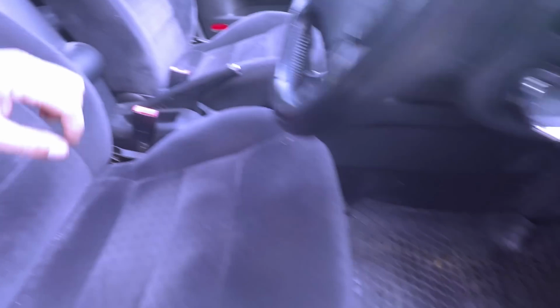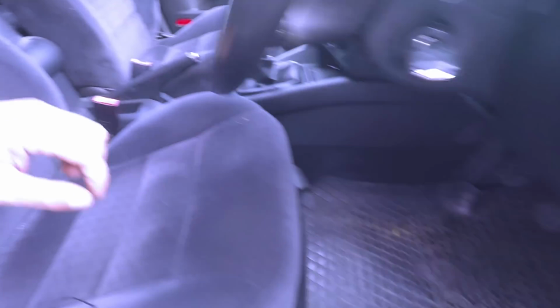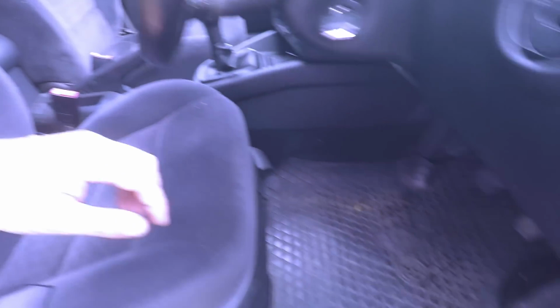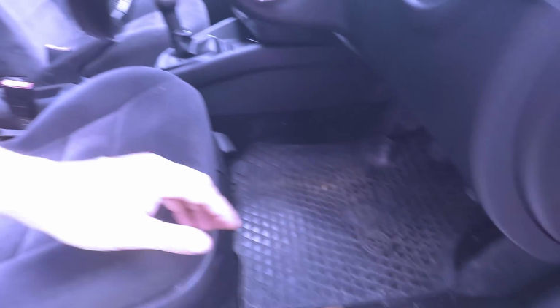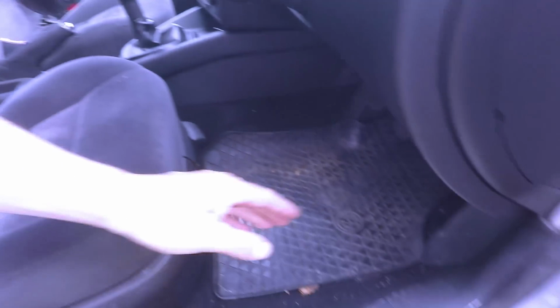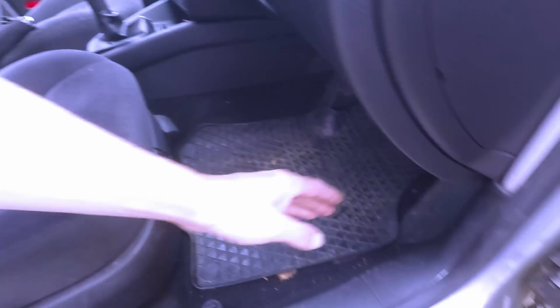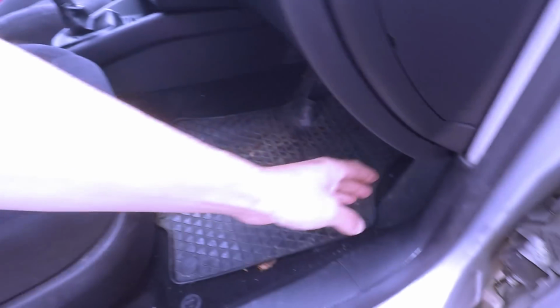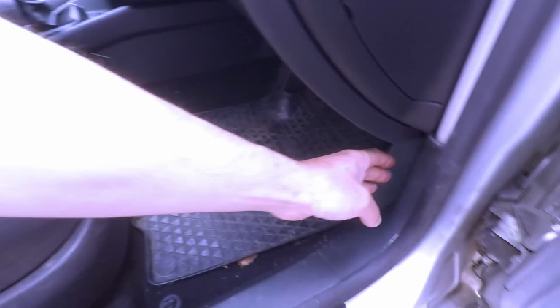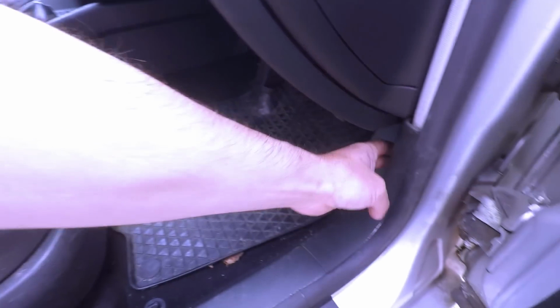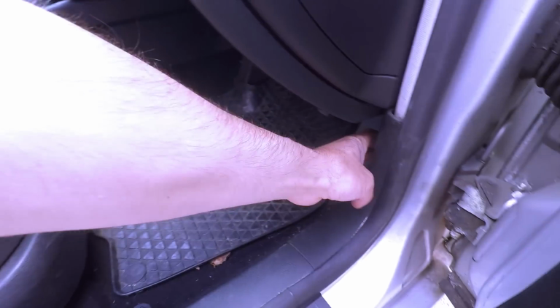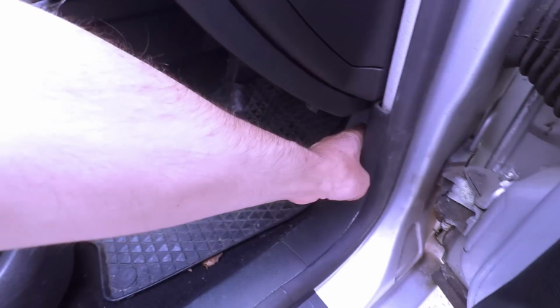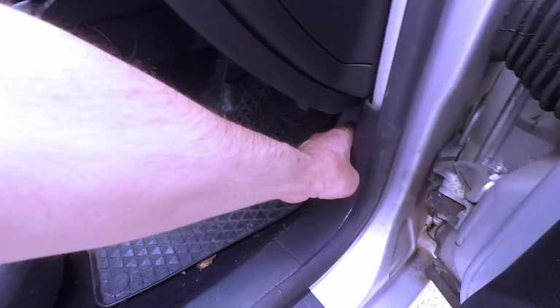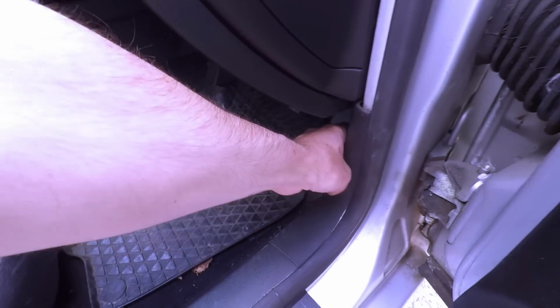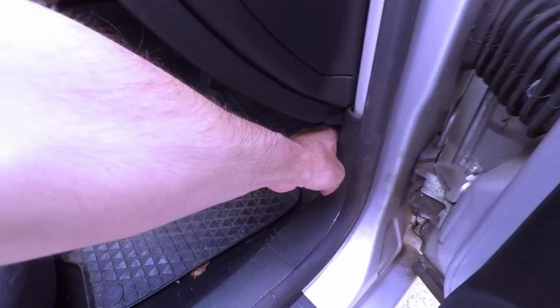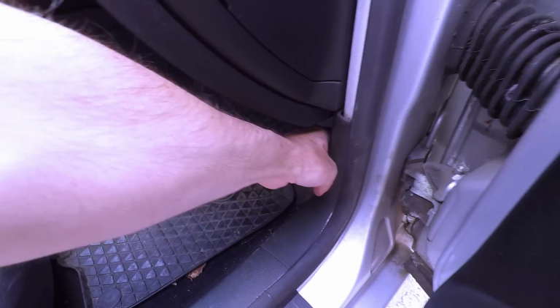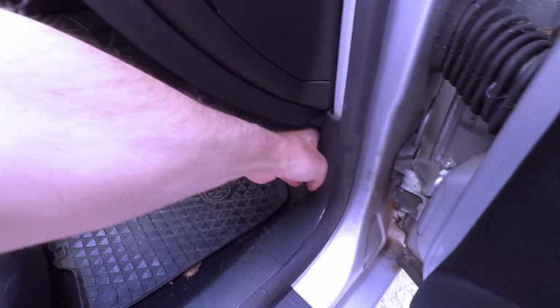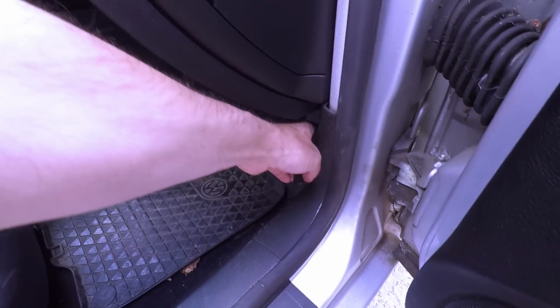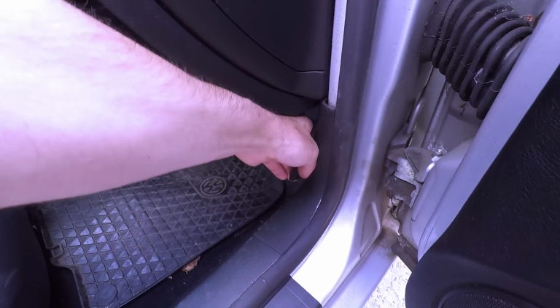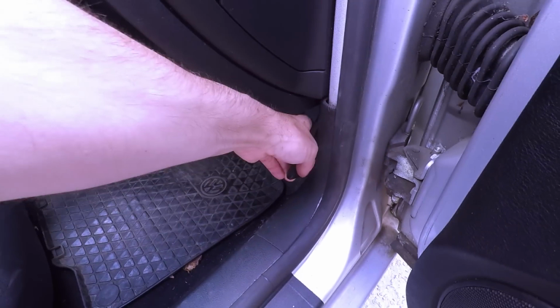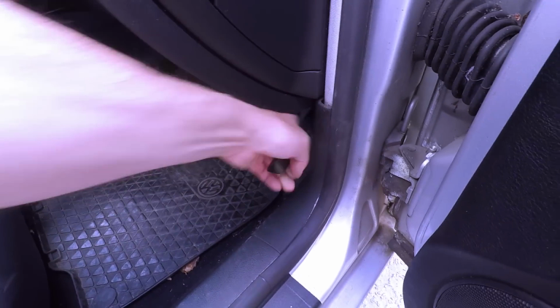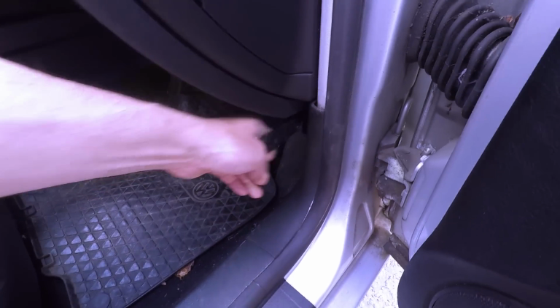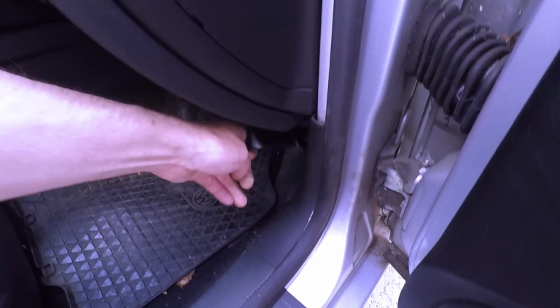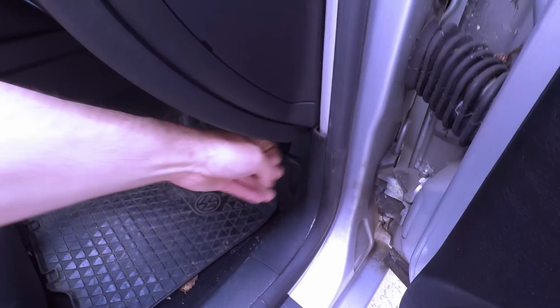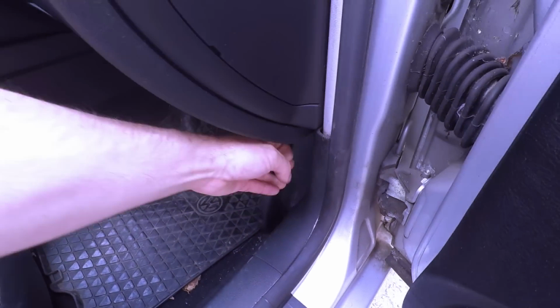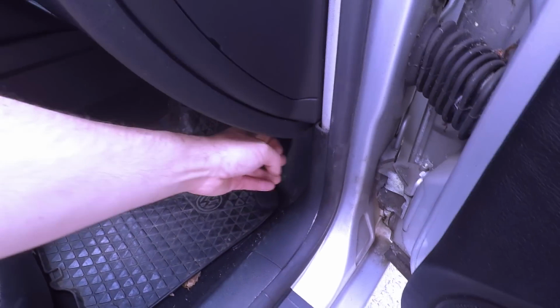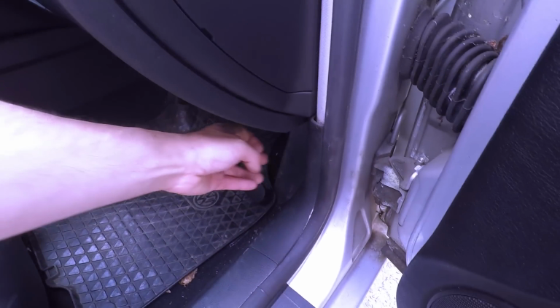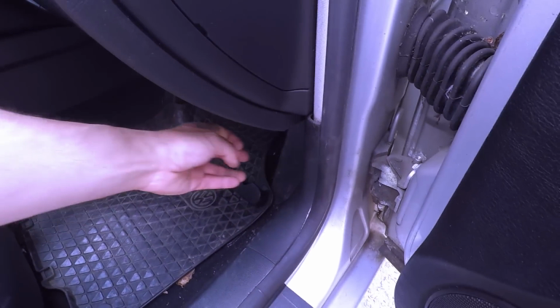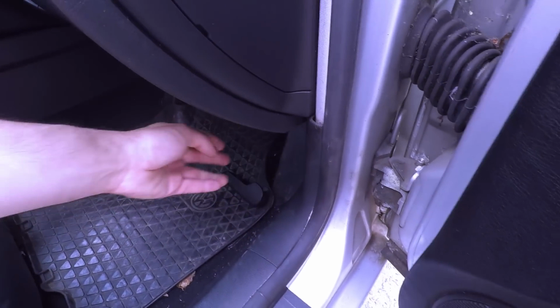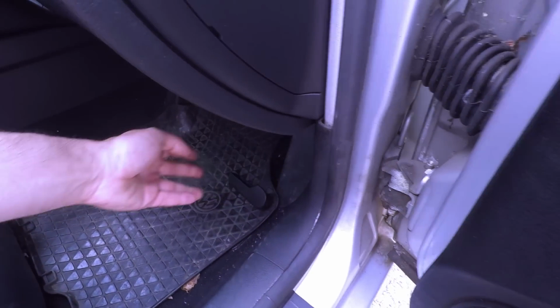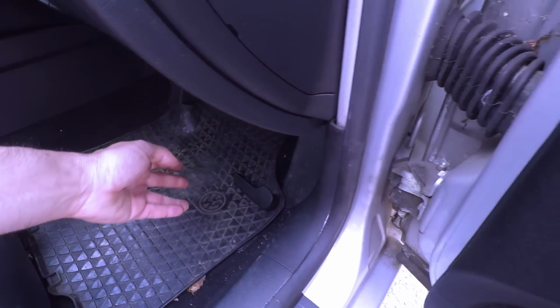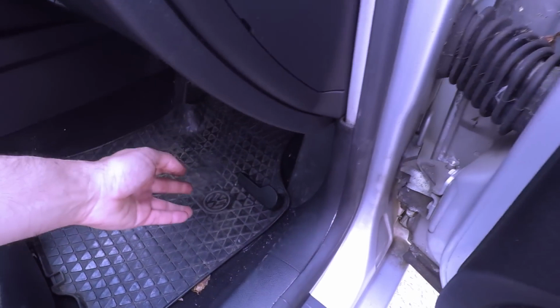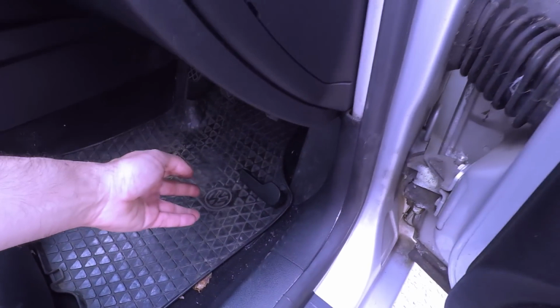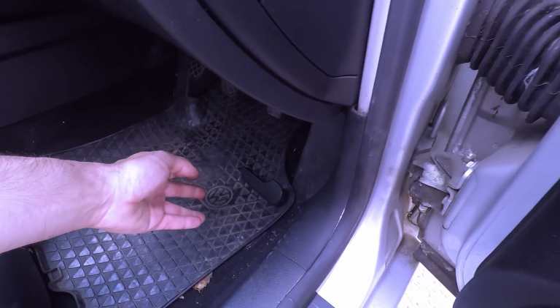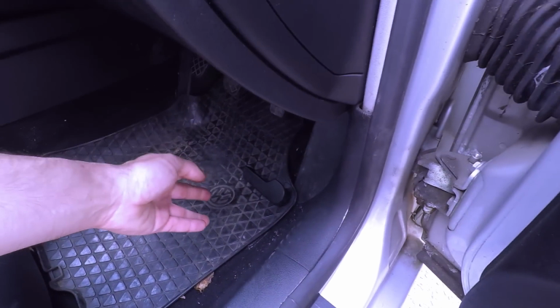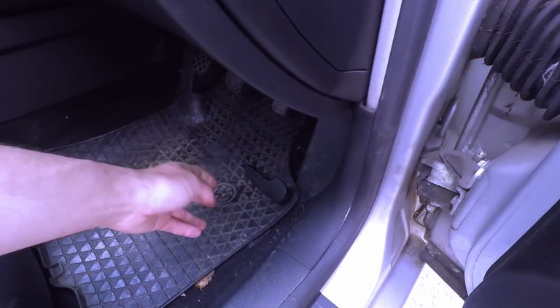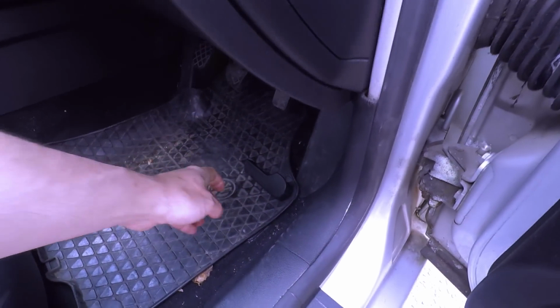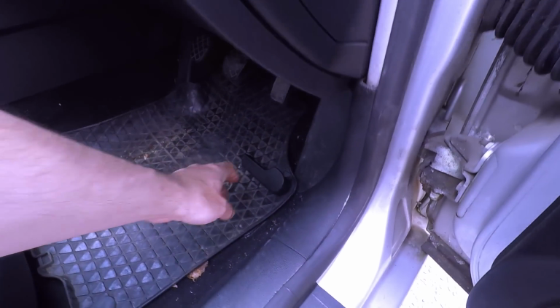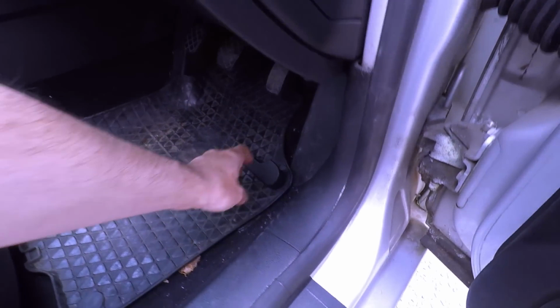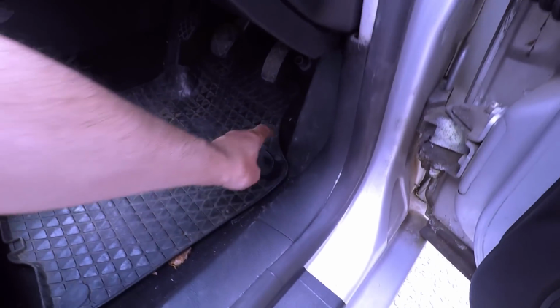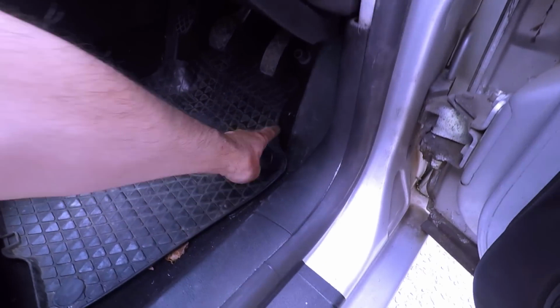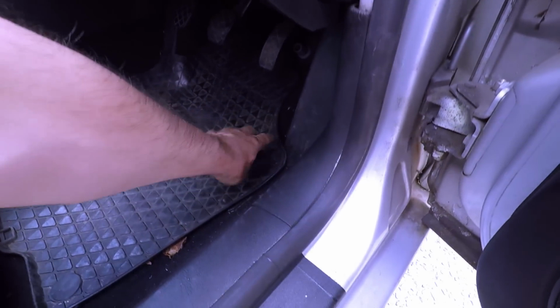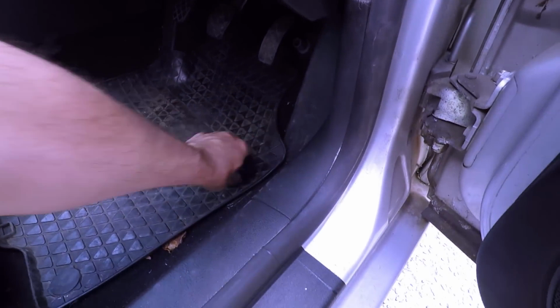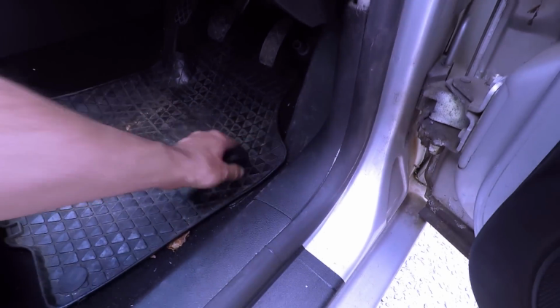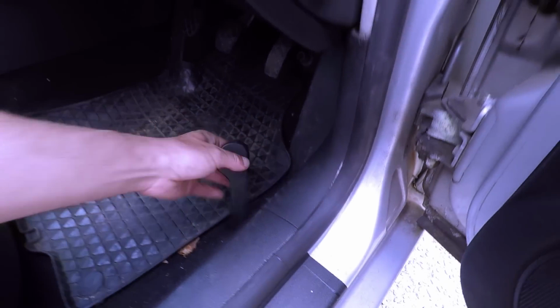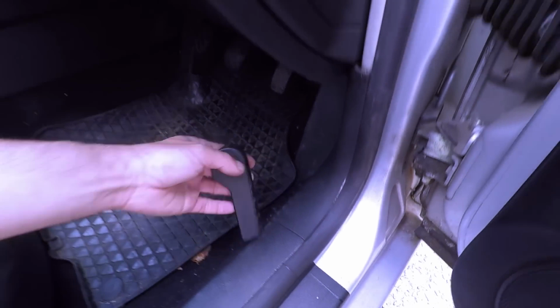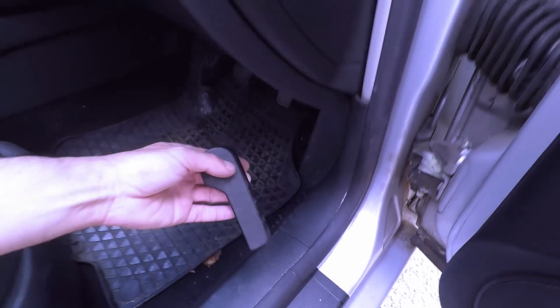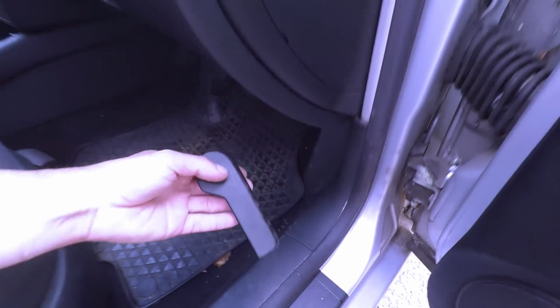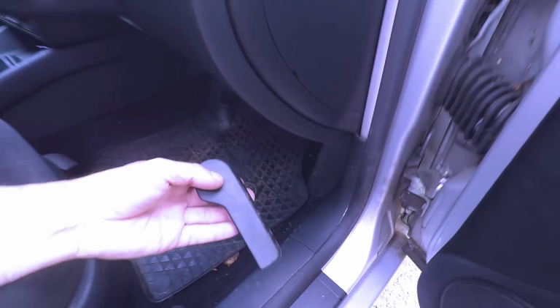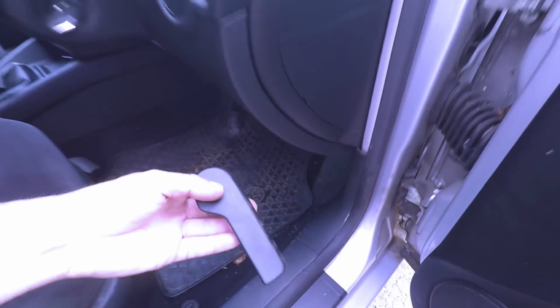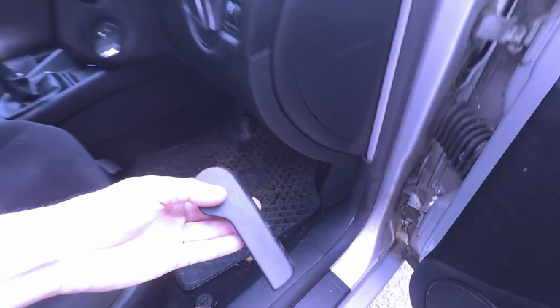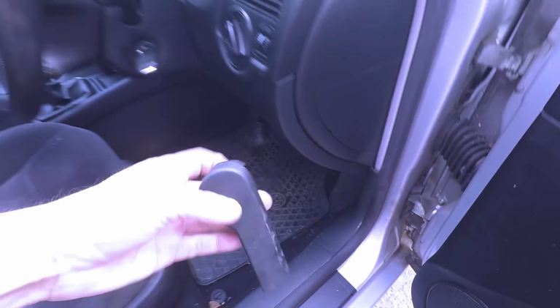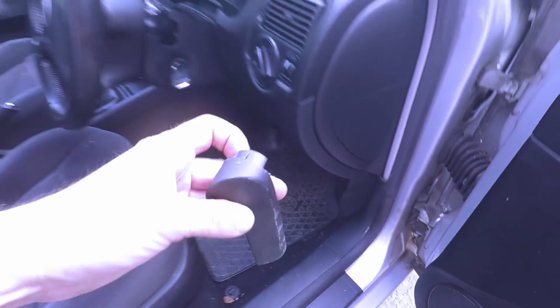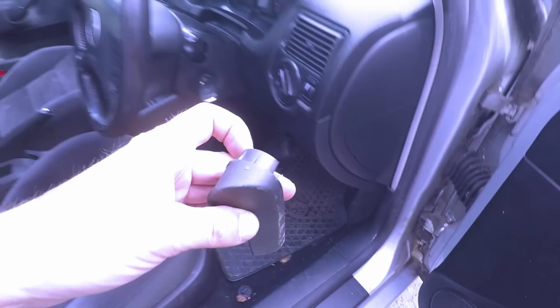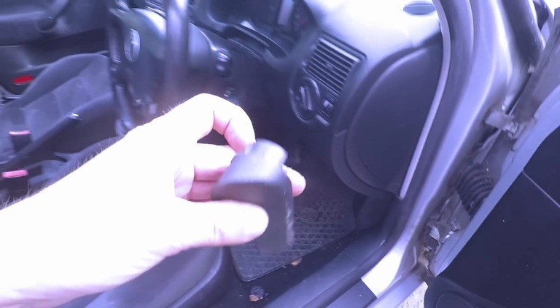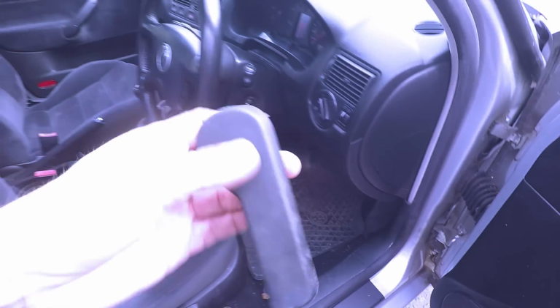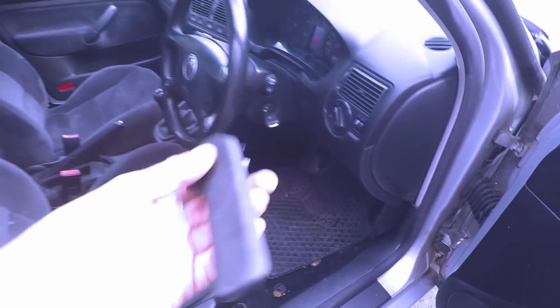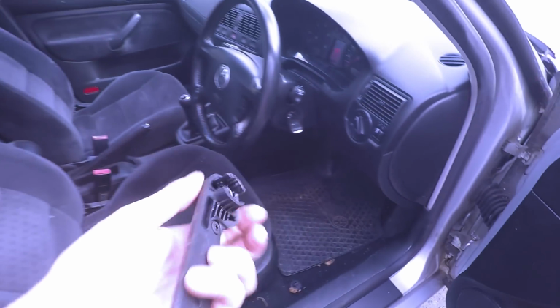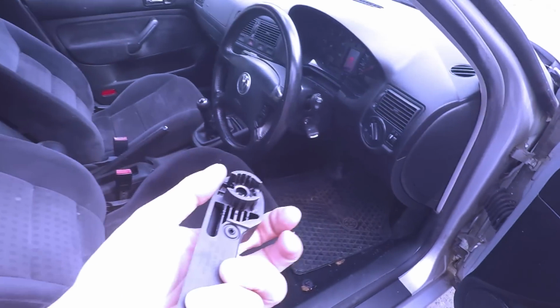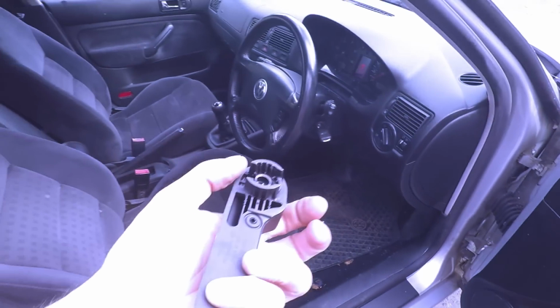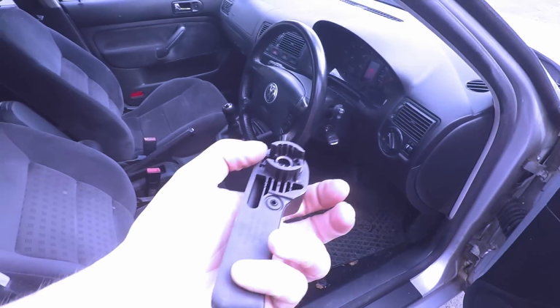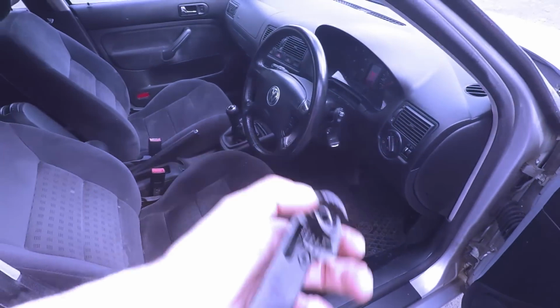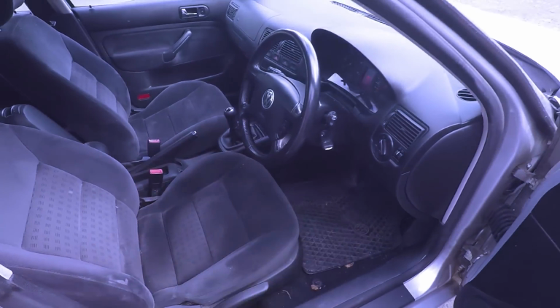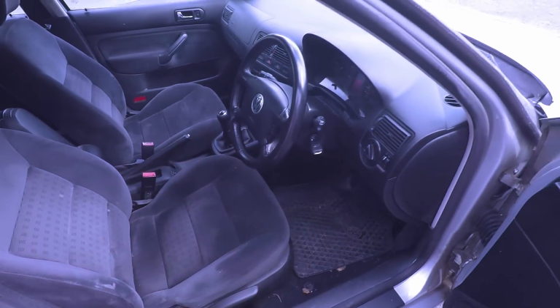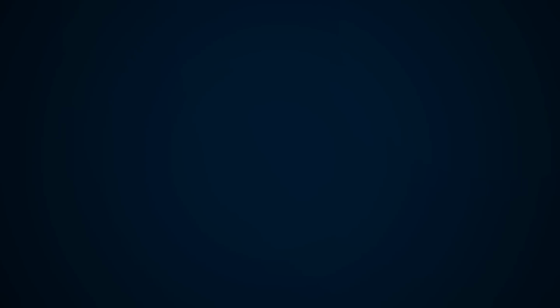Let's have a look under the bonnet with the famous detachable Golf IV bonnet pull.